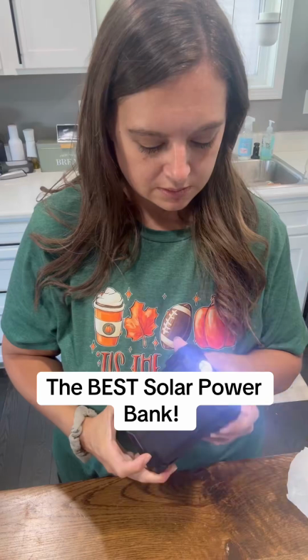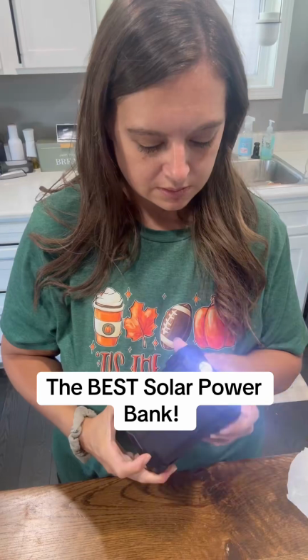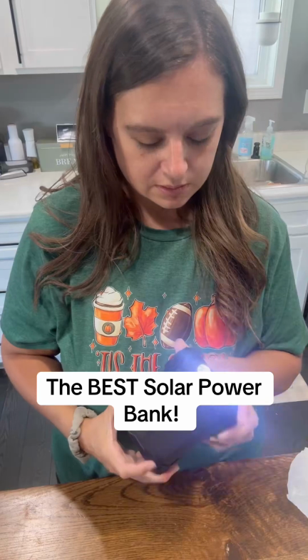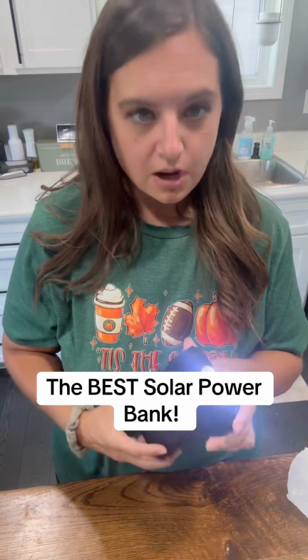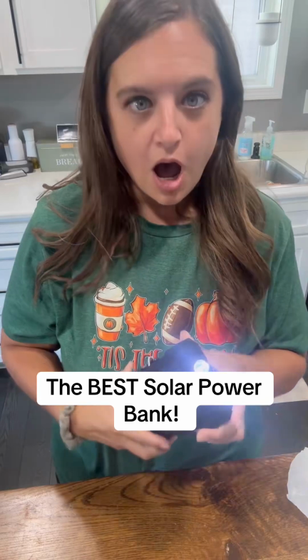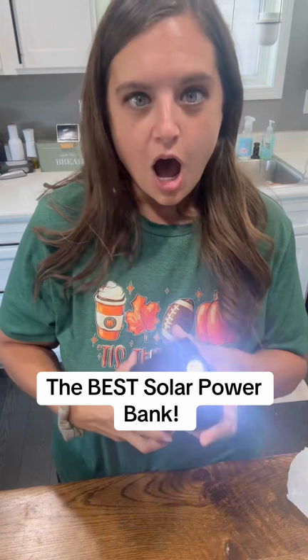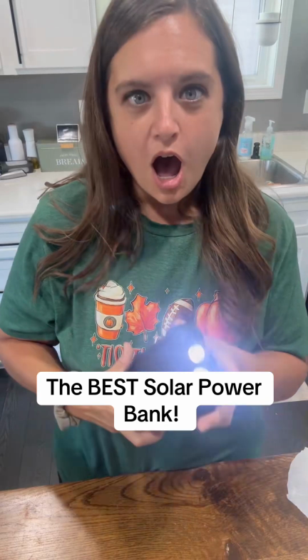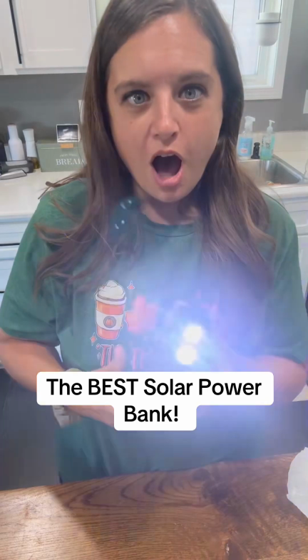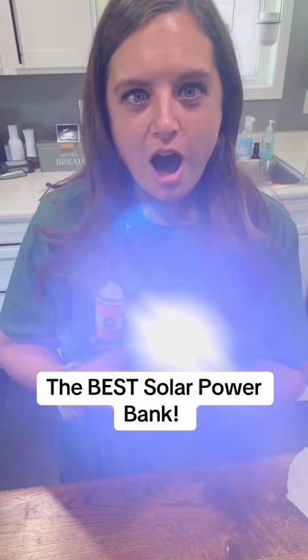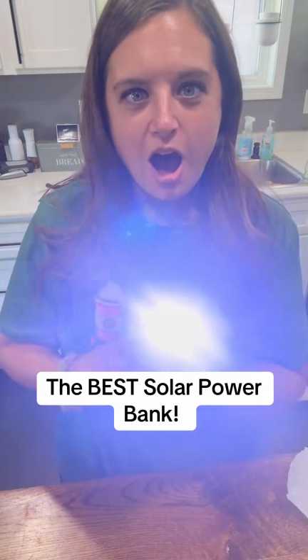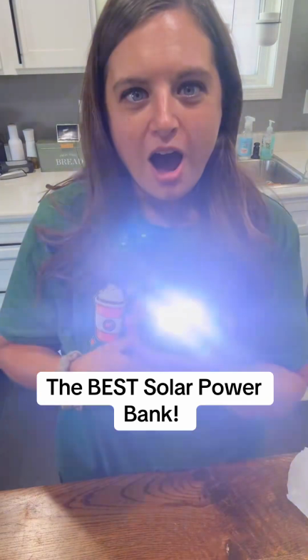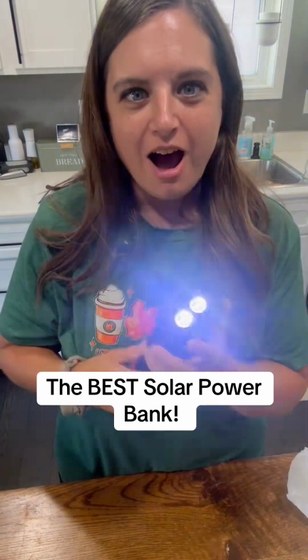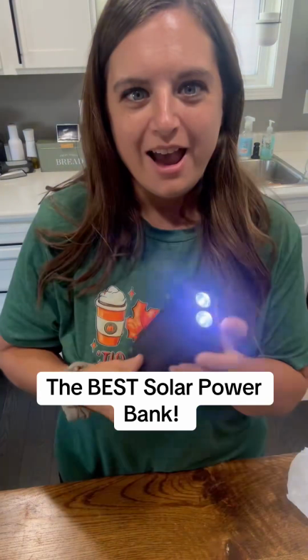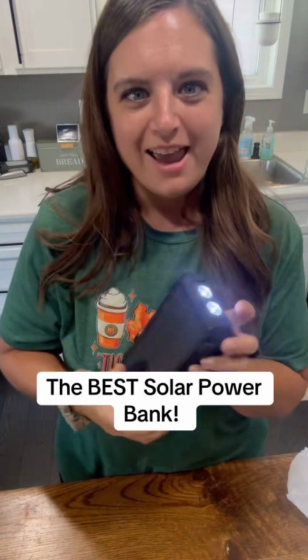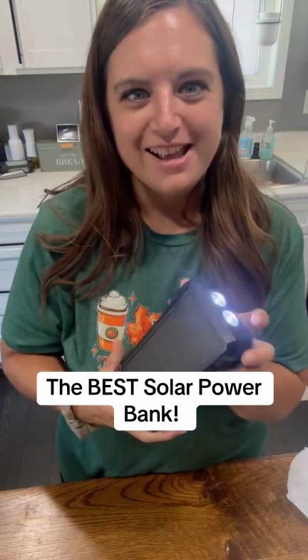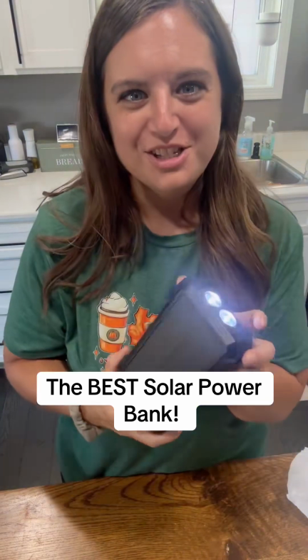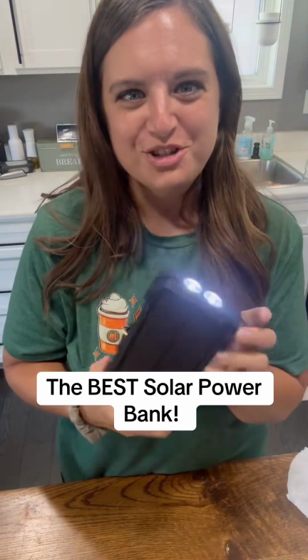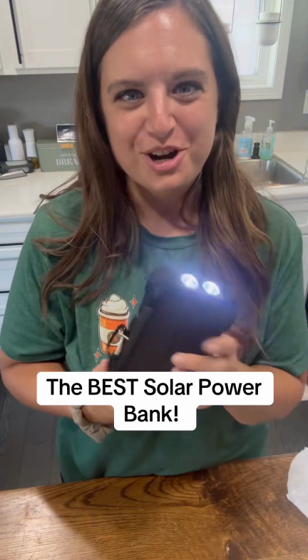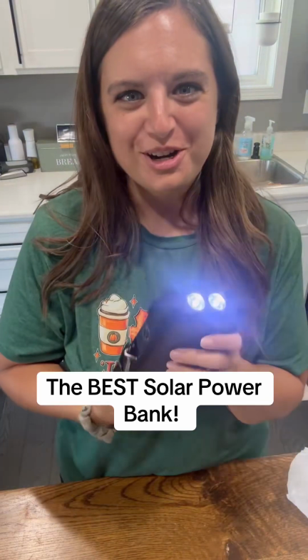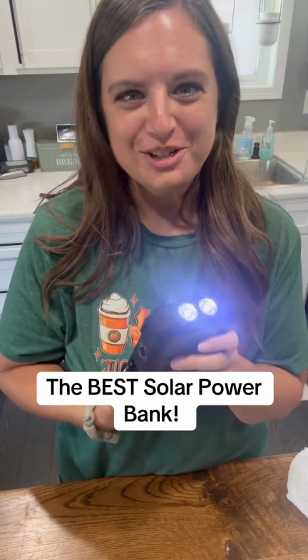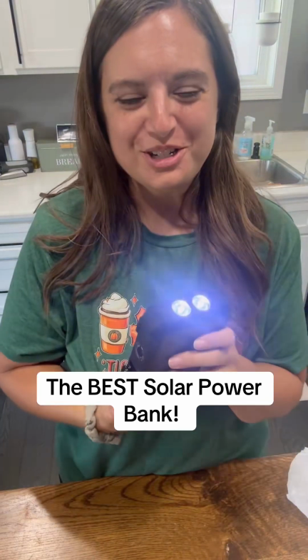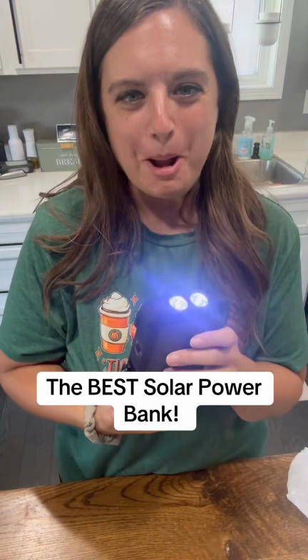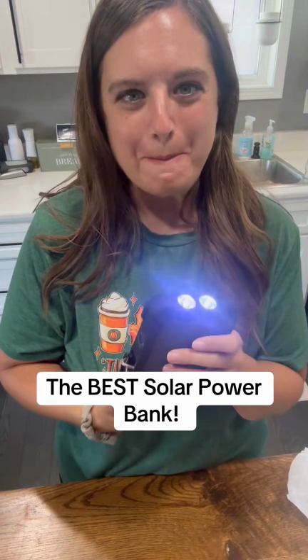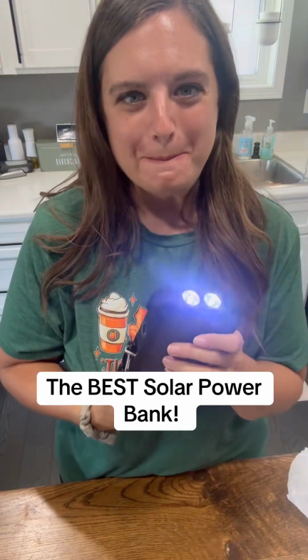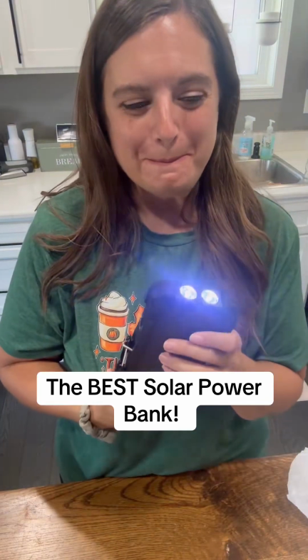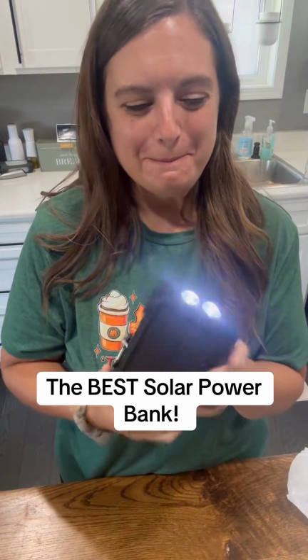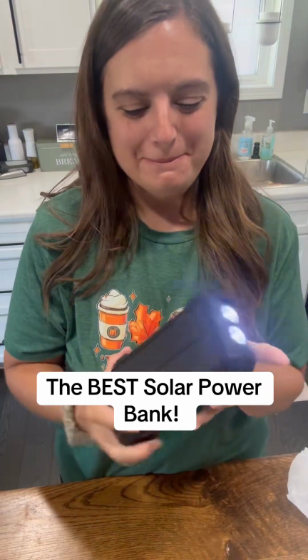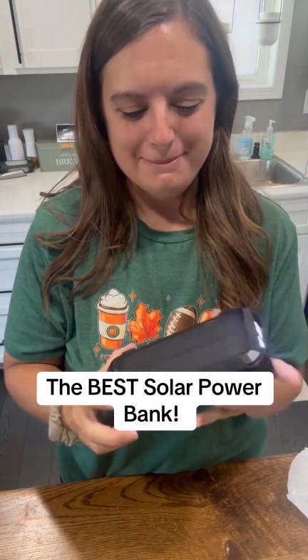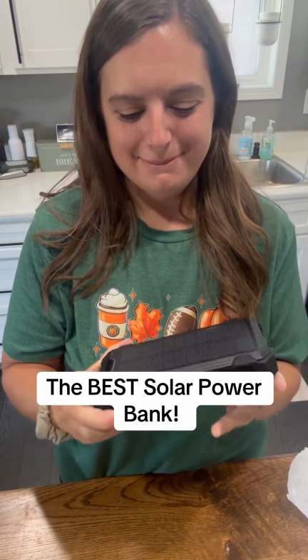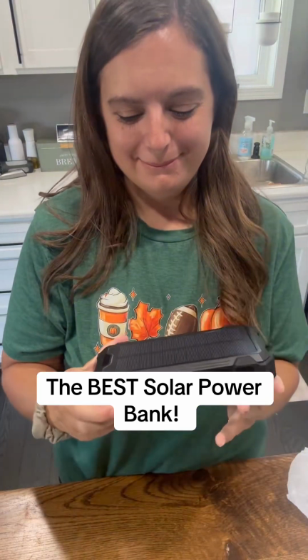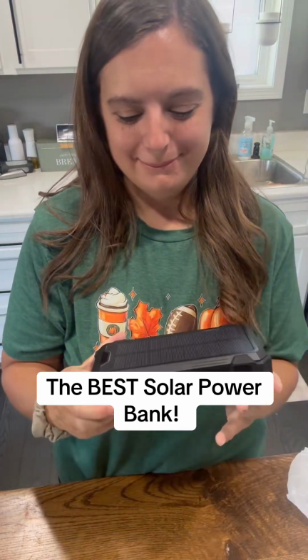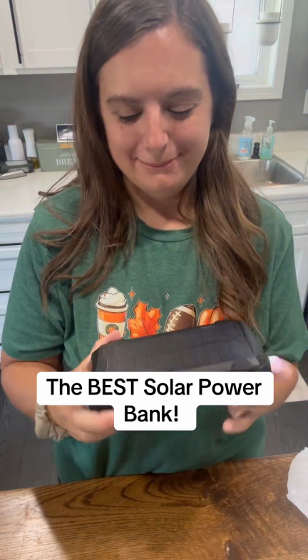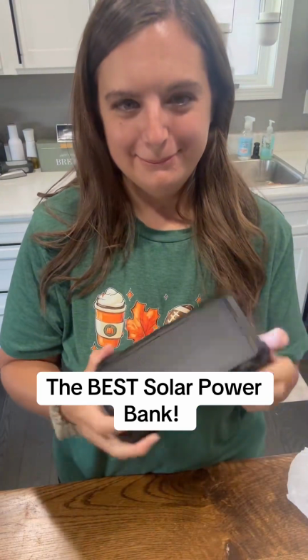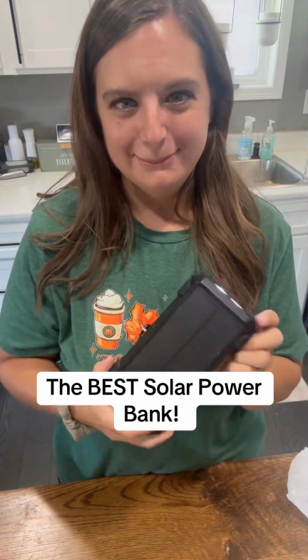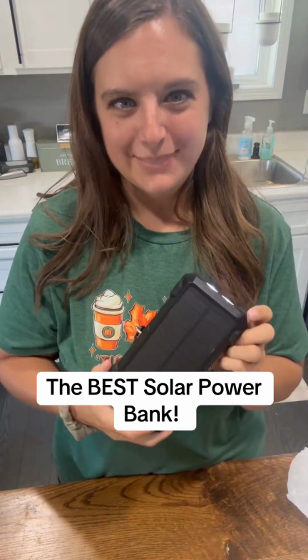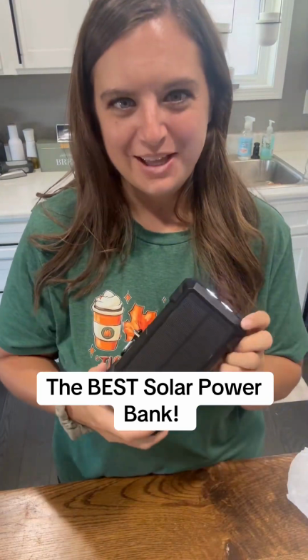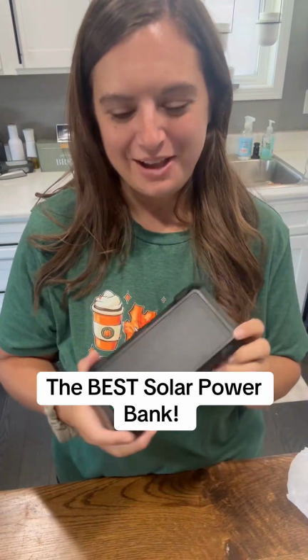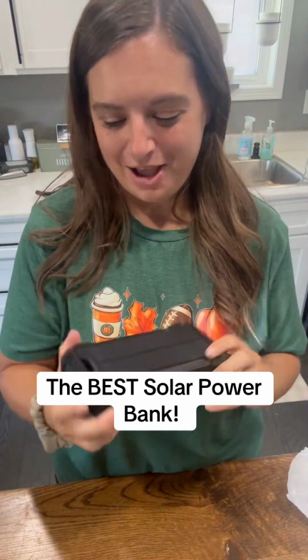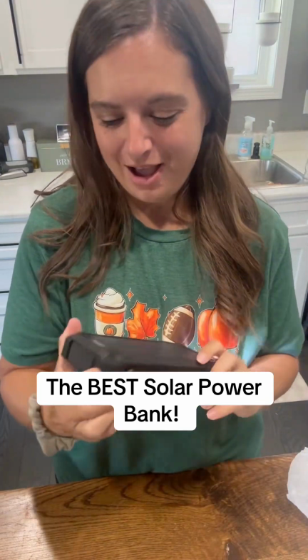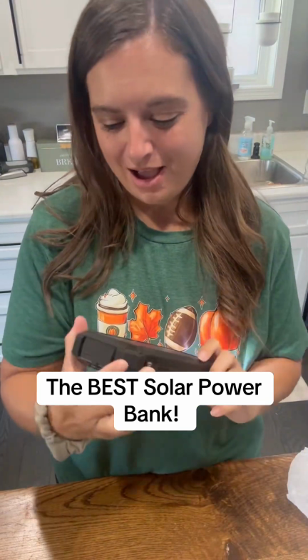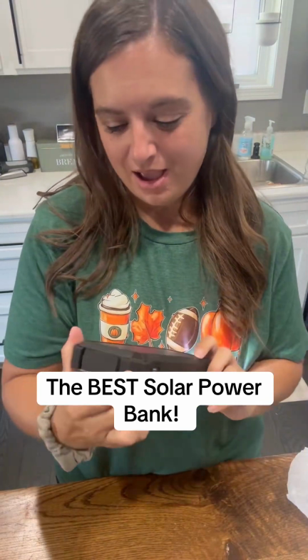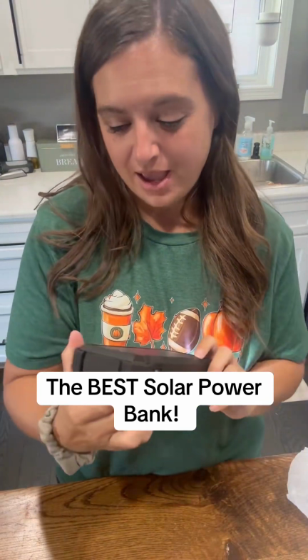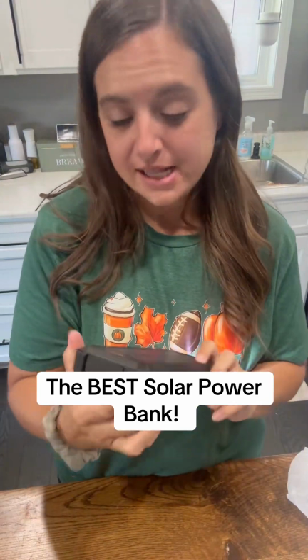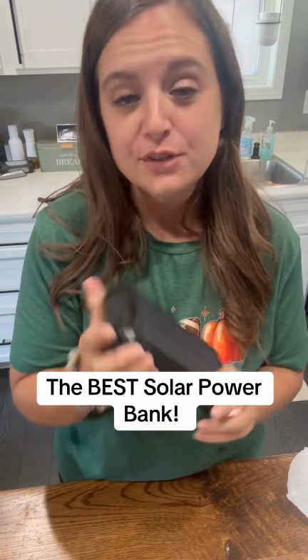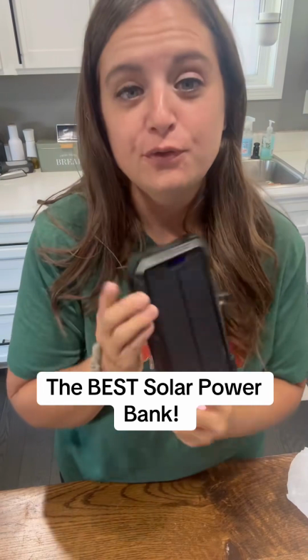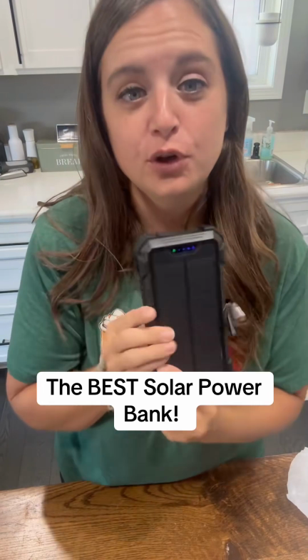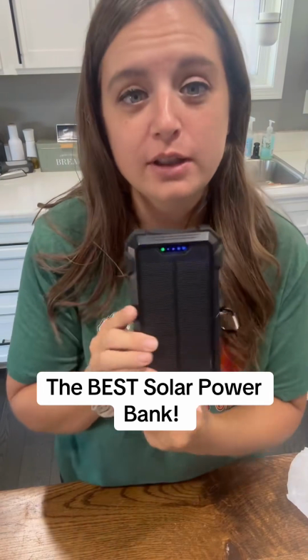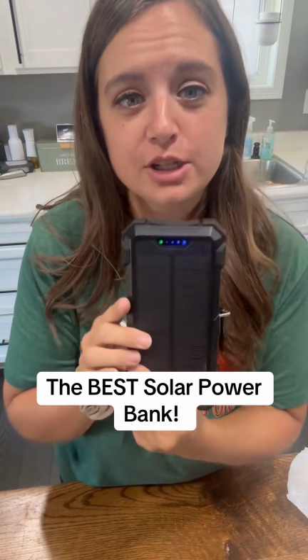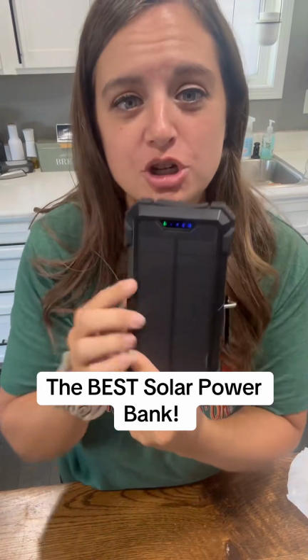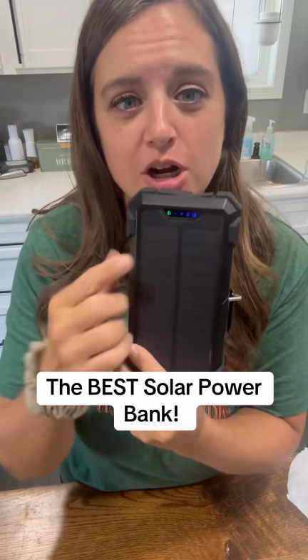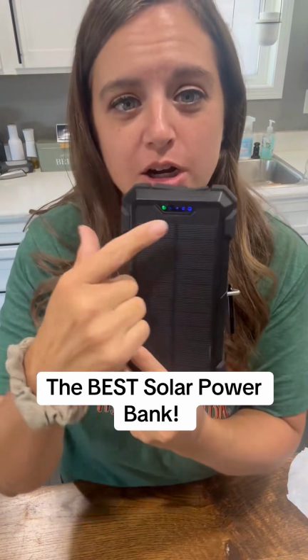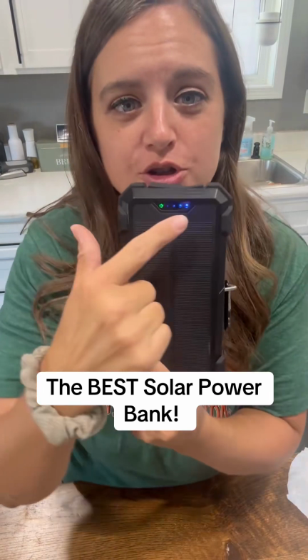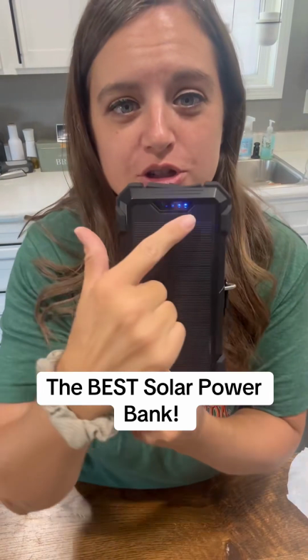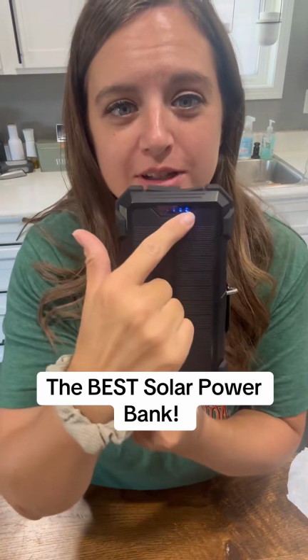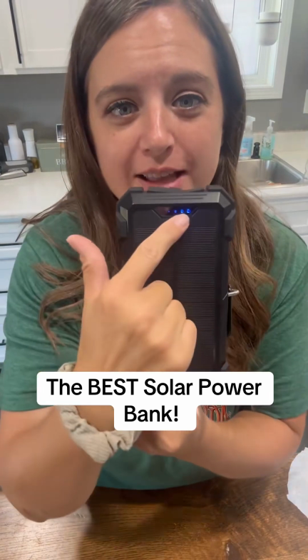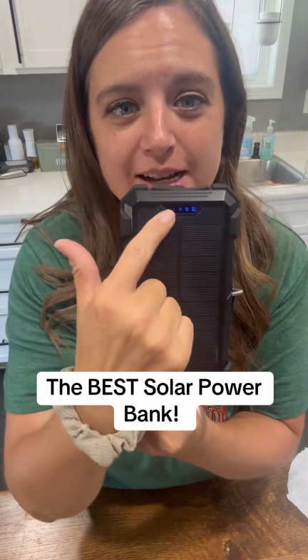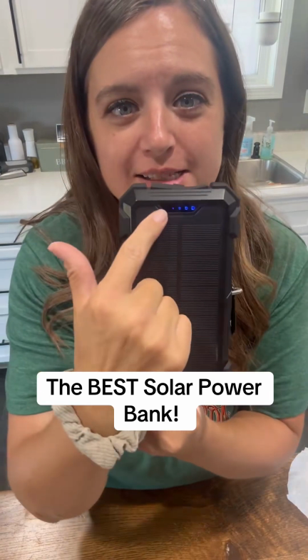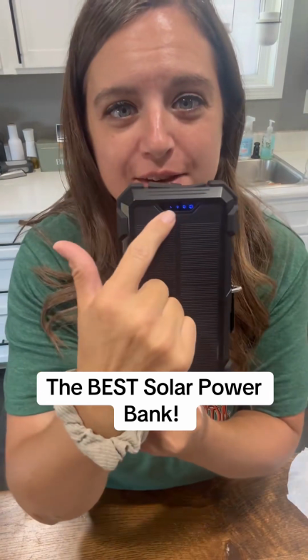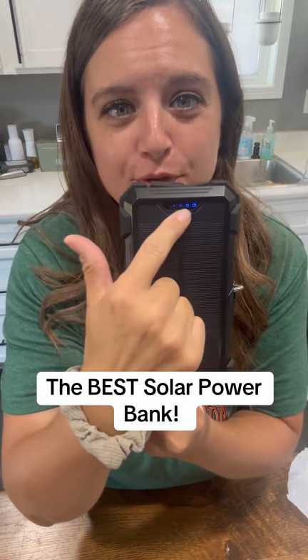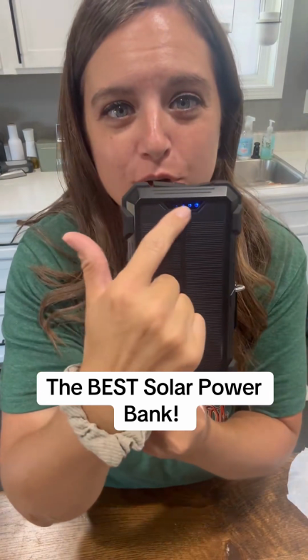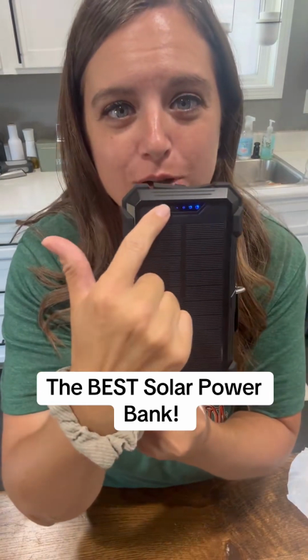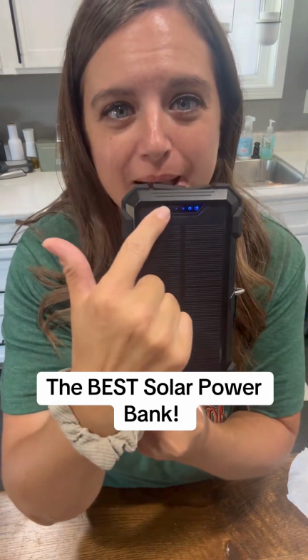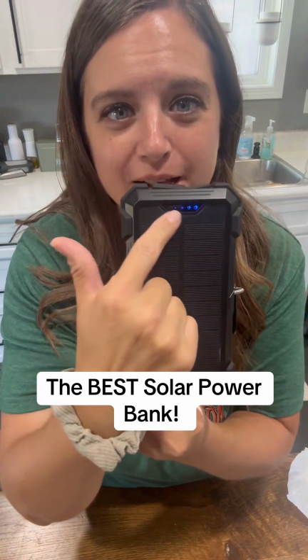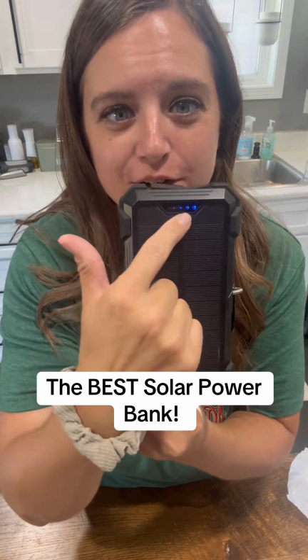It's charged. It's fully charged. That is a full battery.